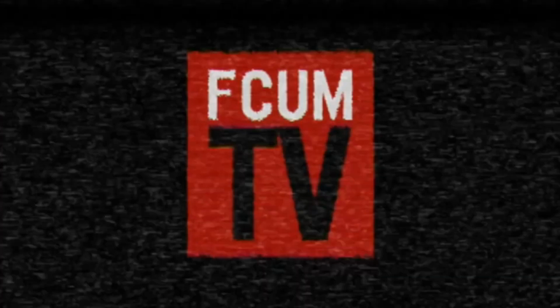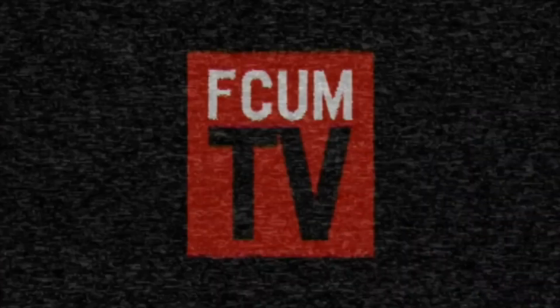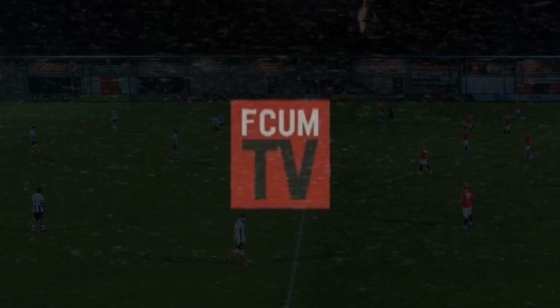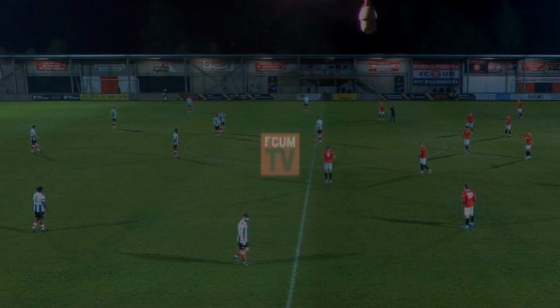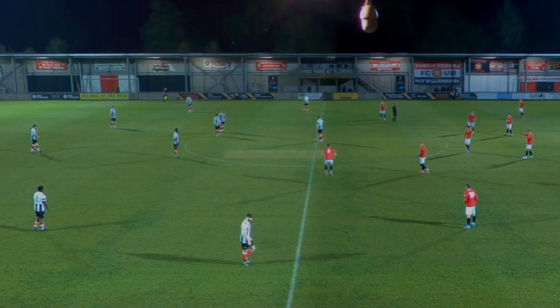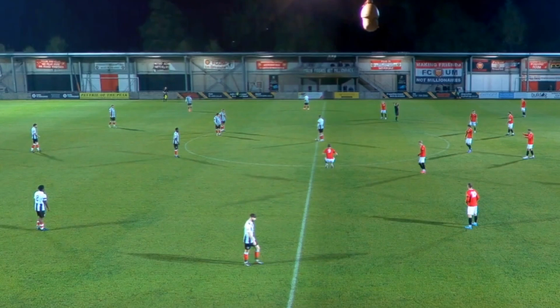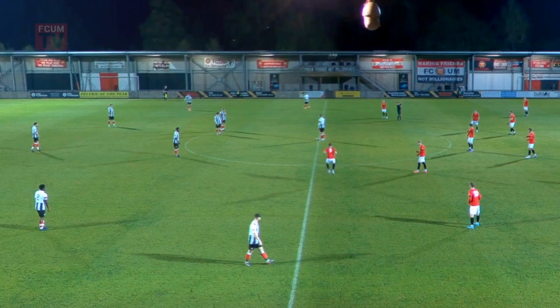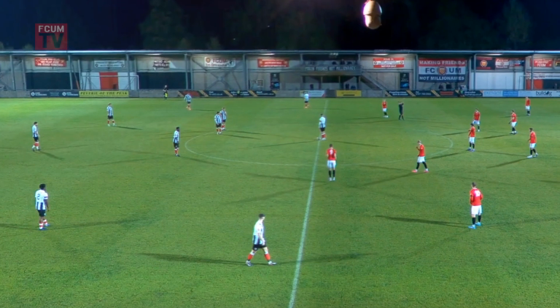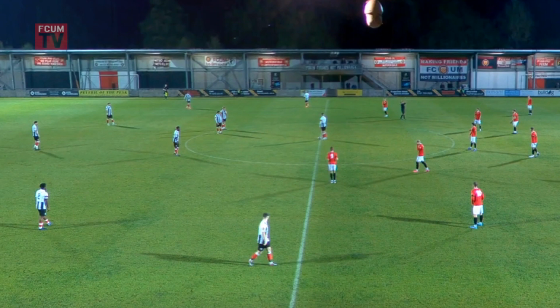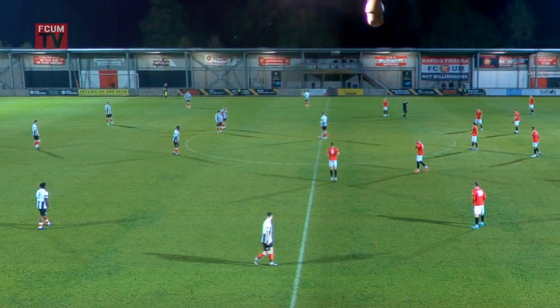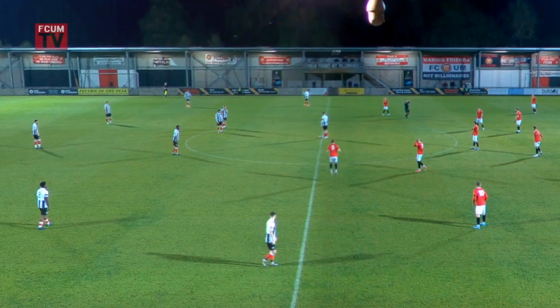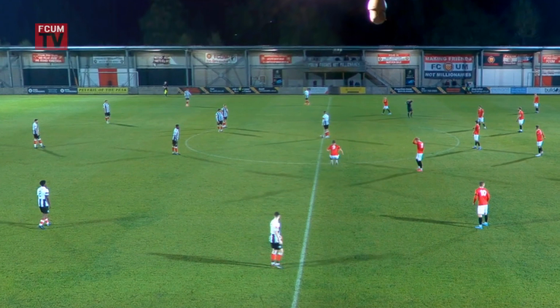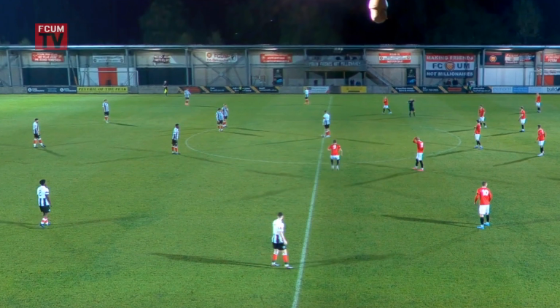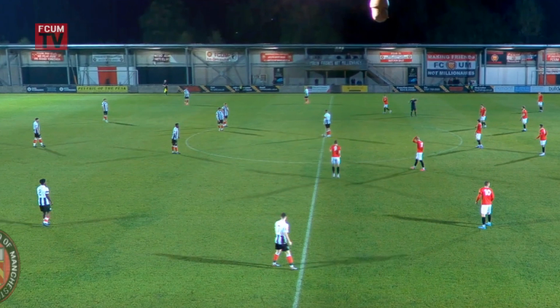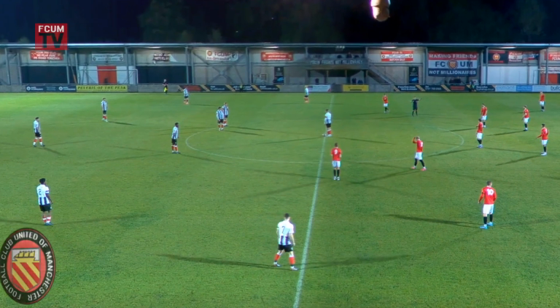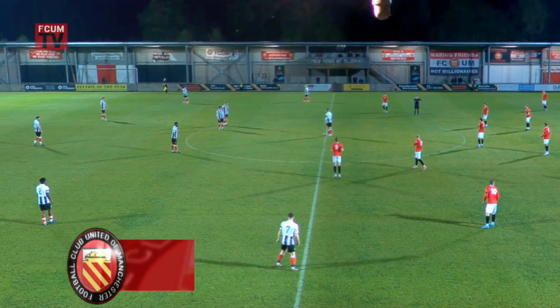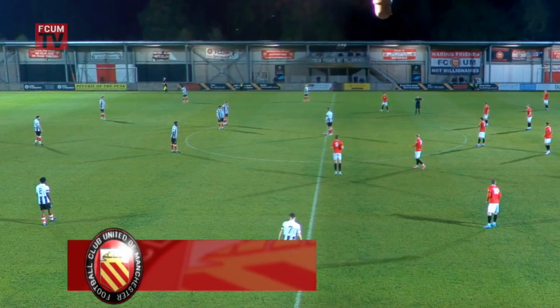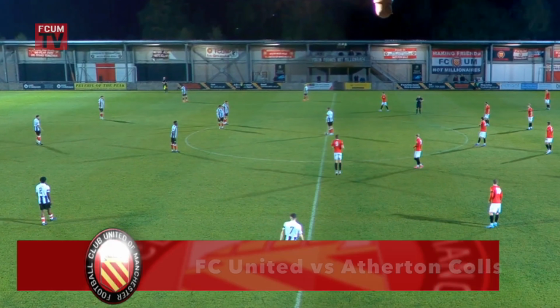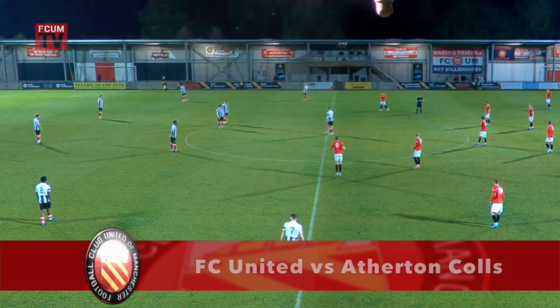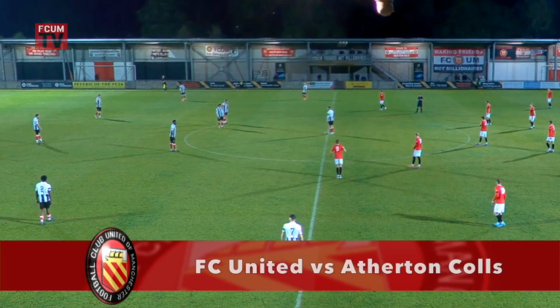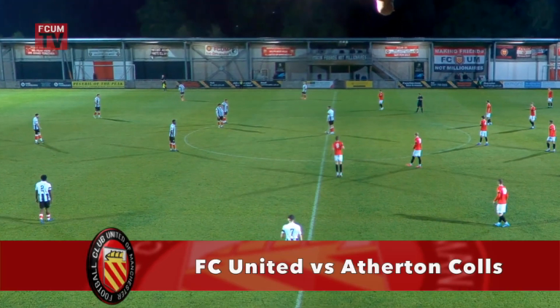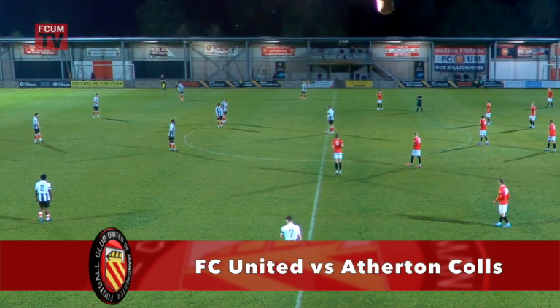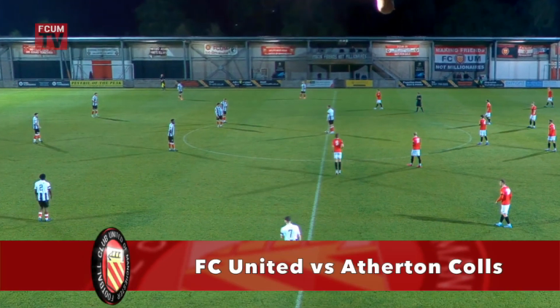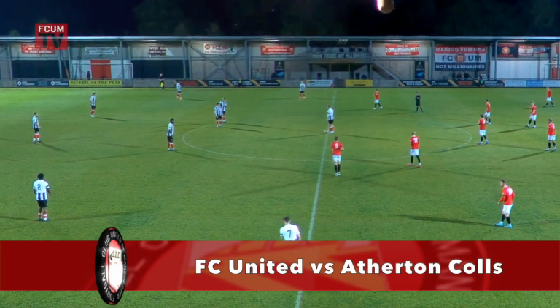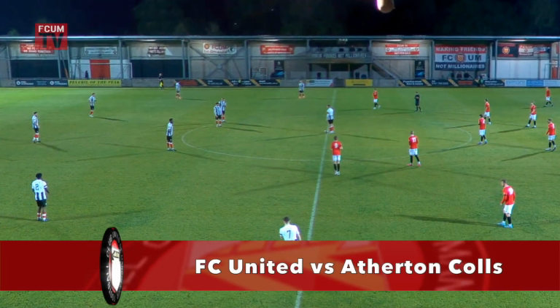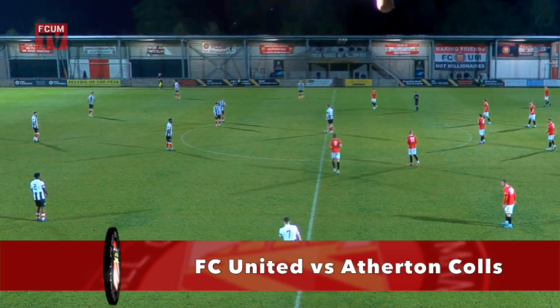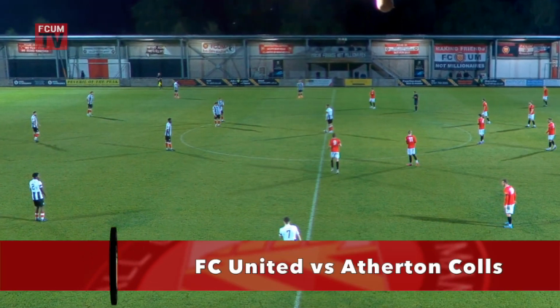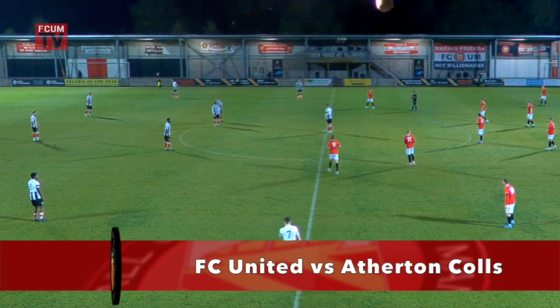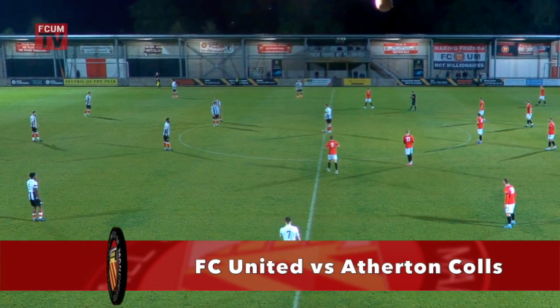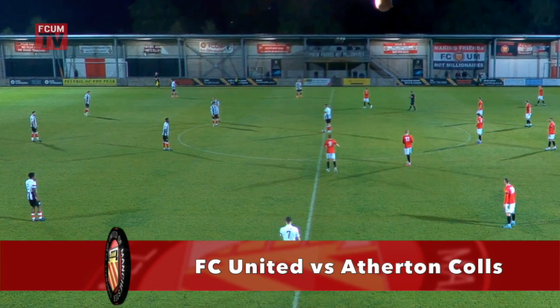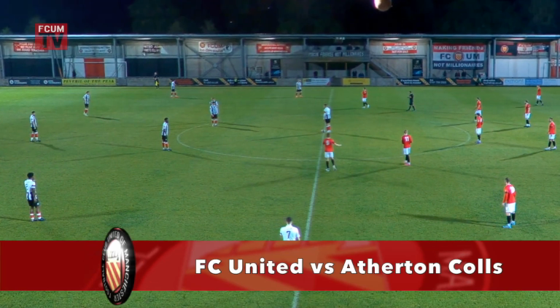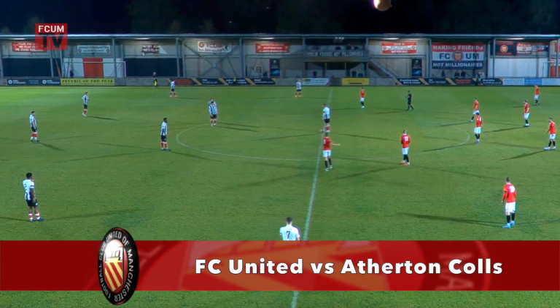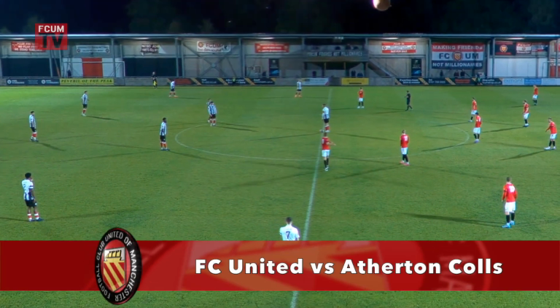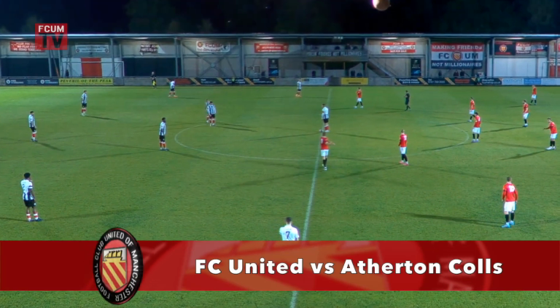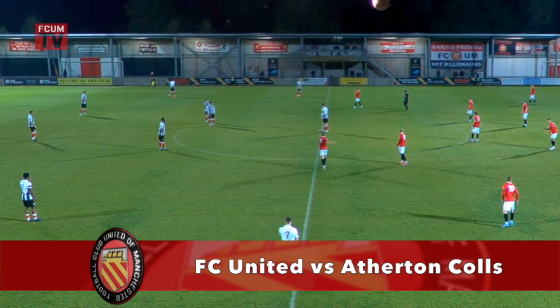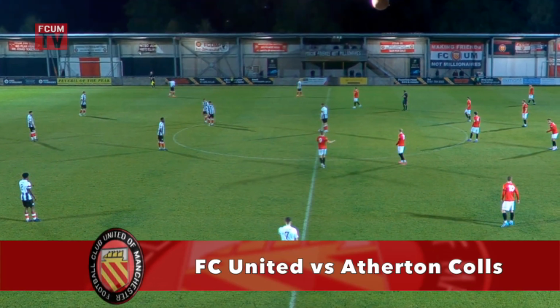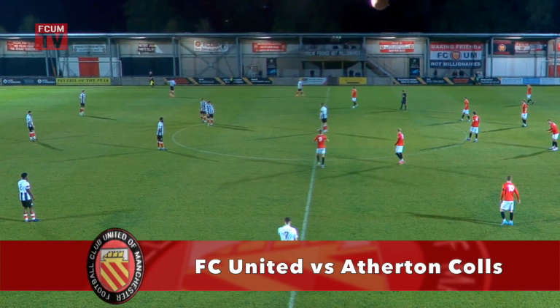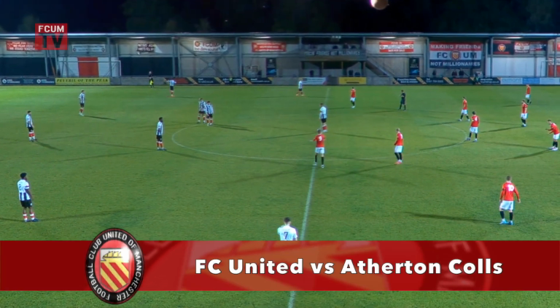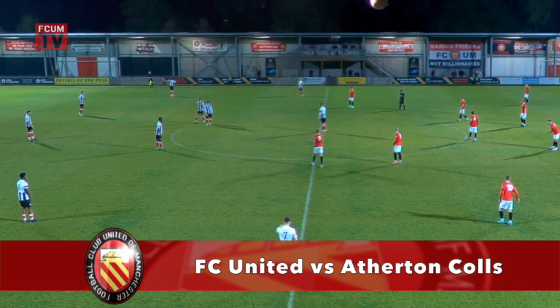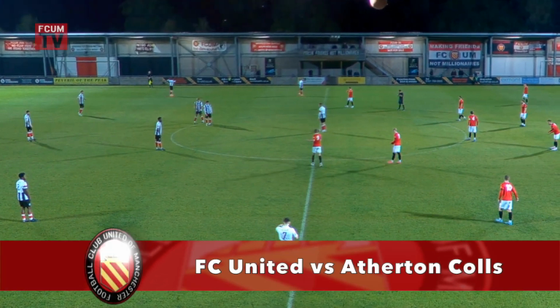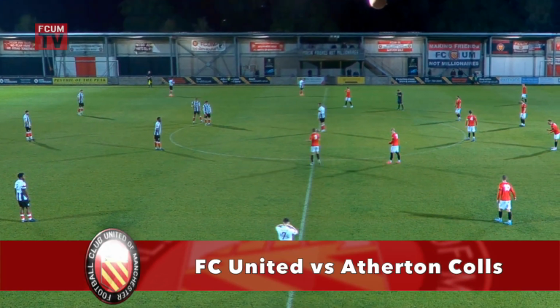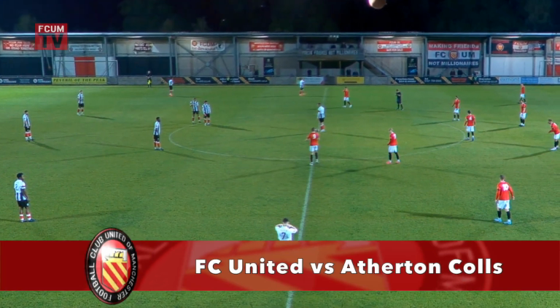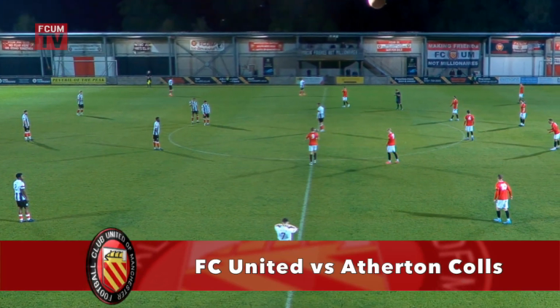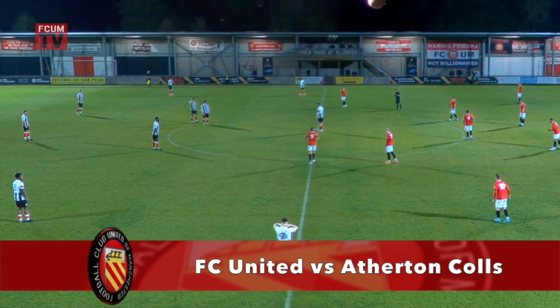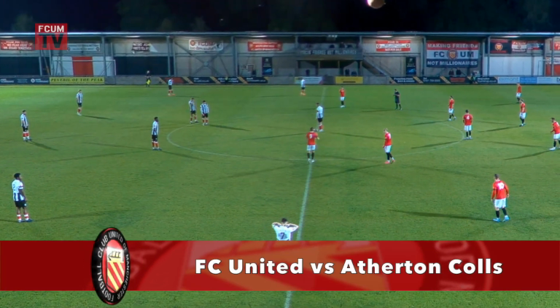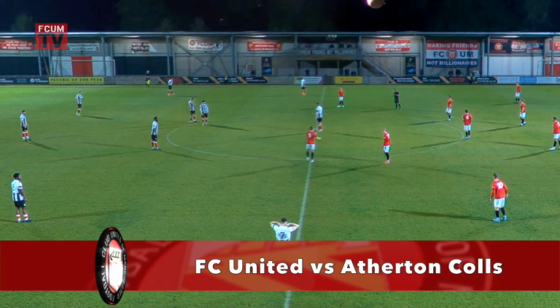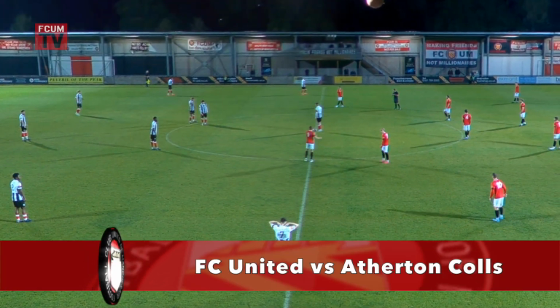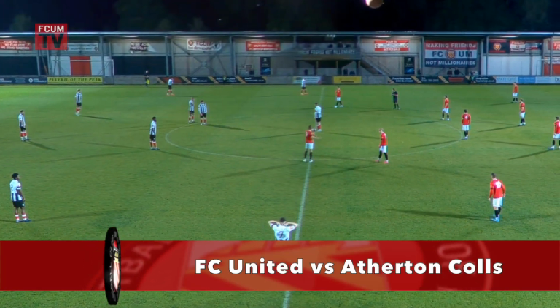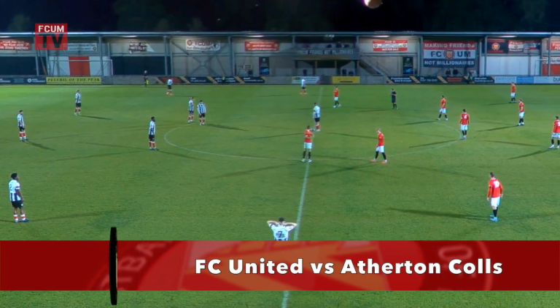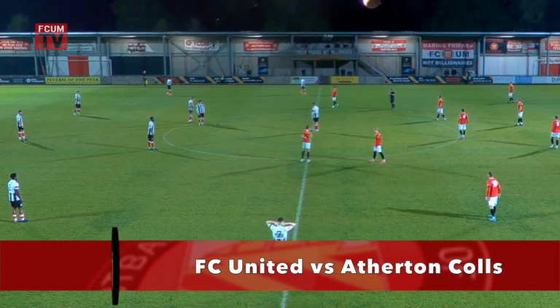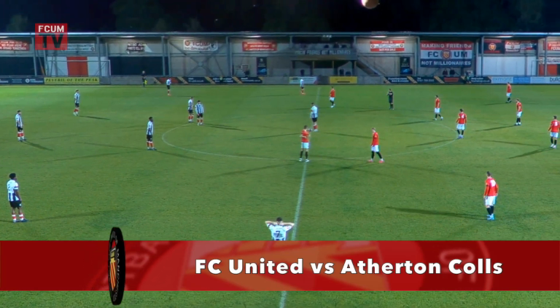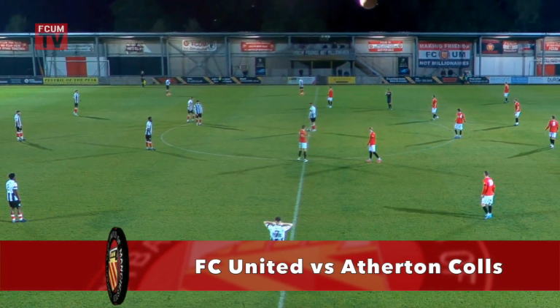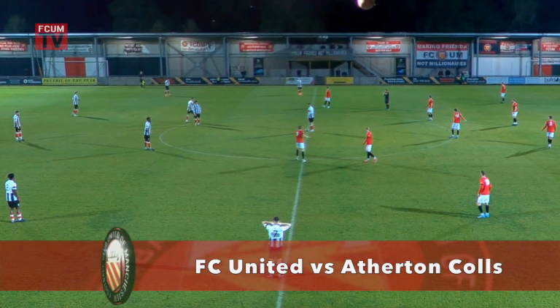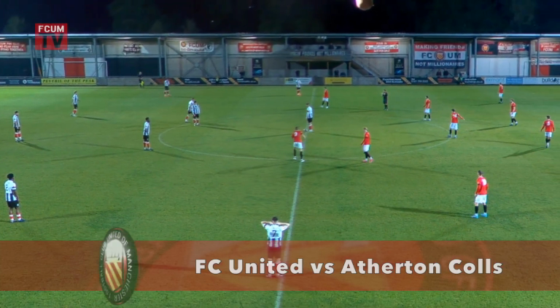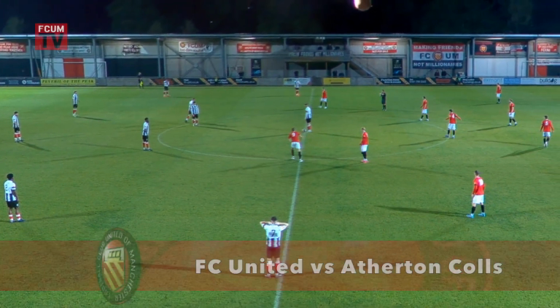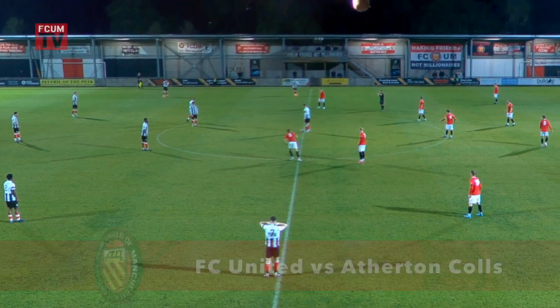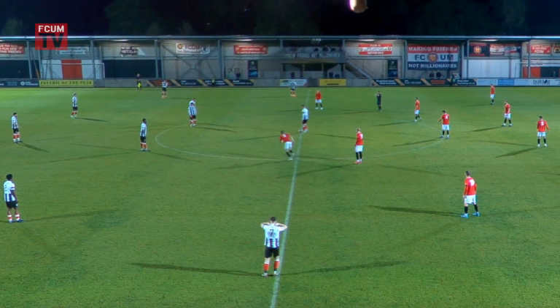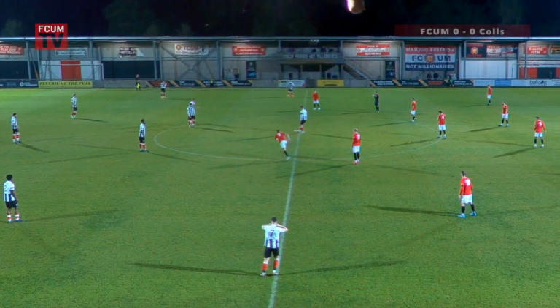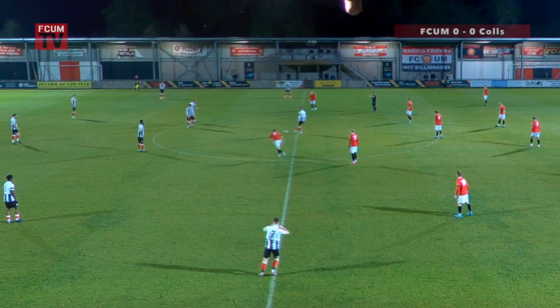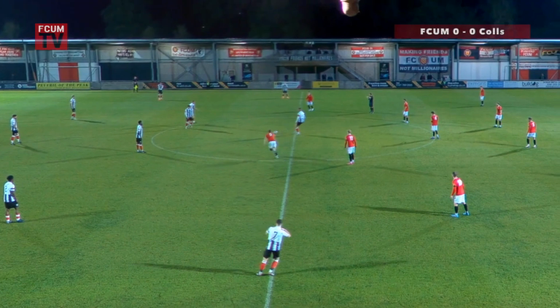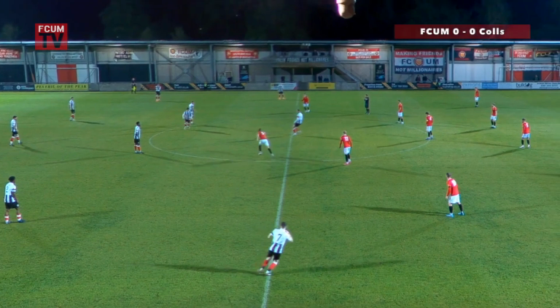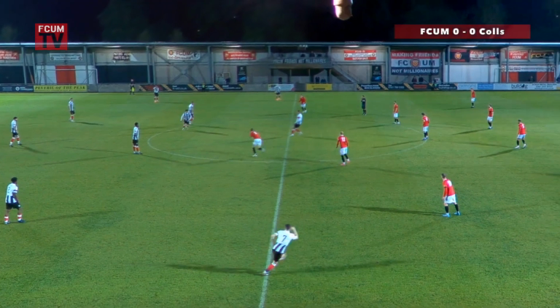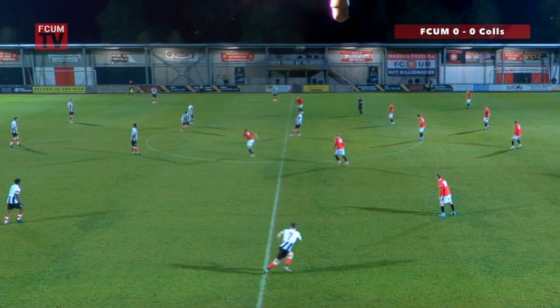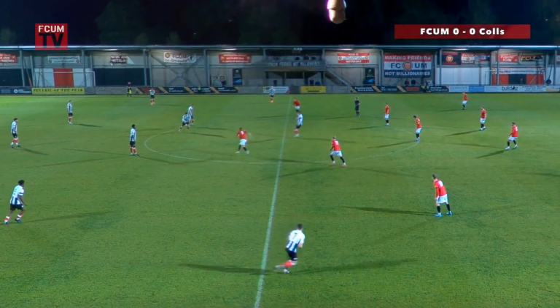FC appear to have won the toss, and they will kick towards the Lightbound Road end, and off we go.